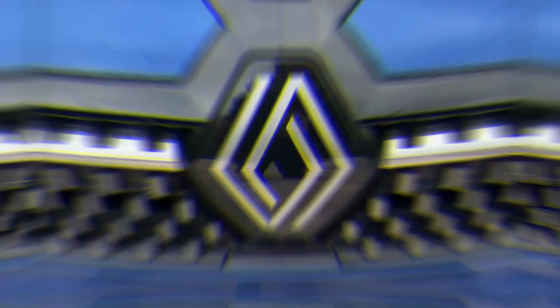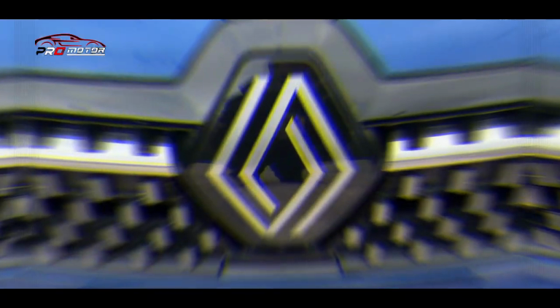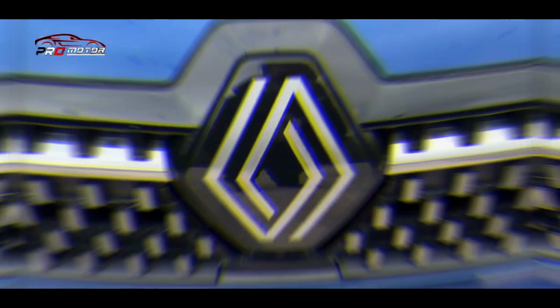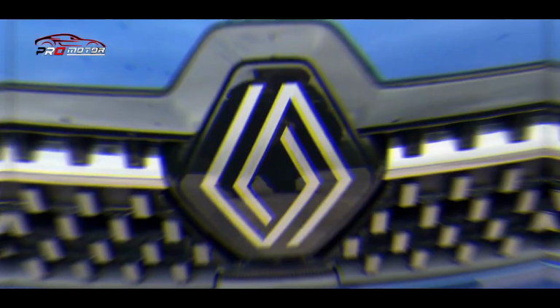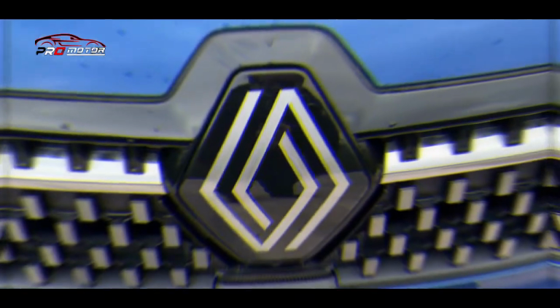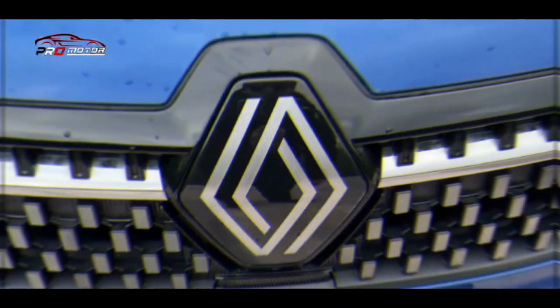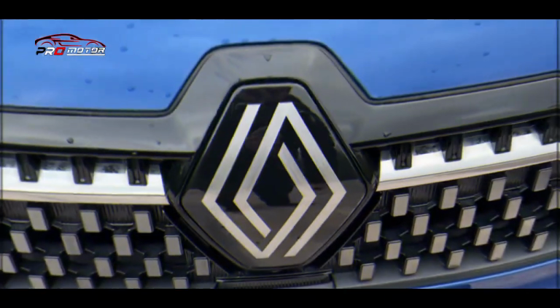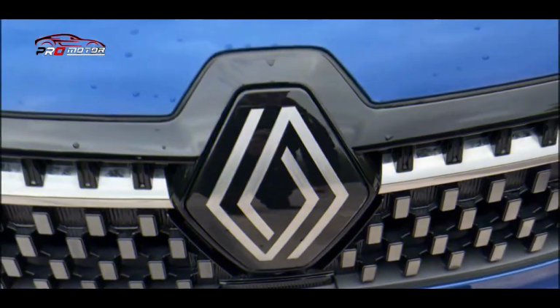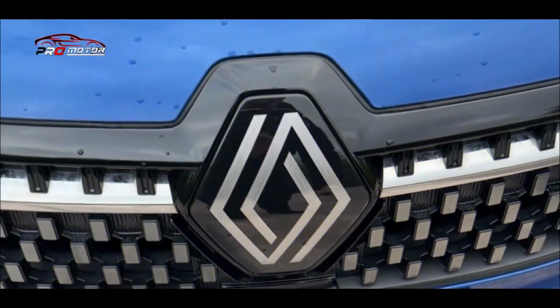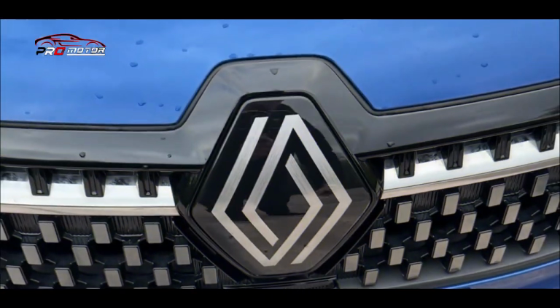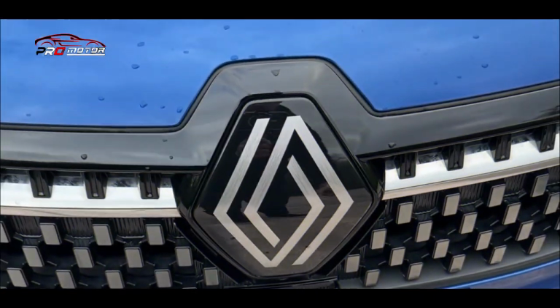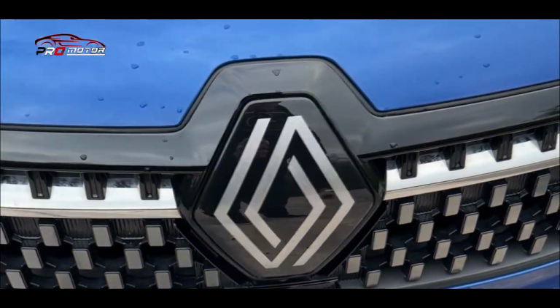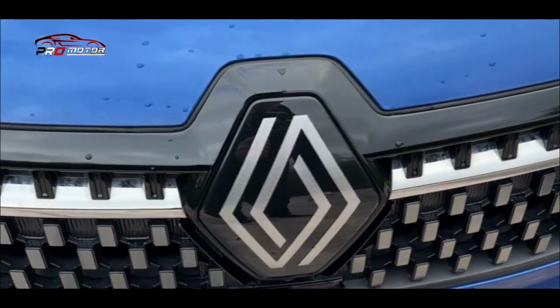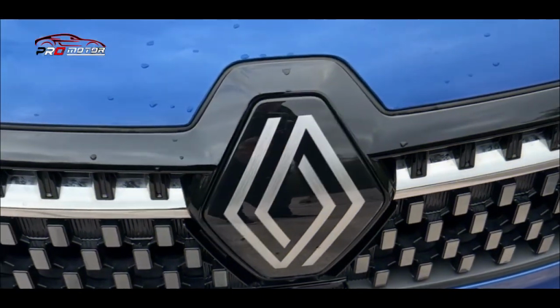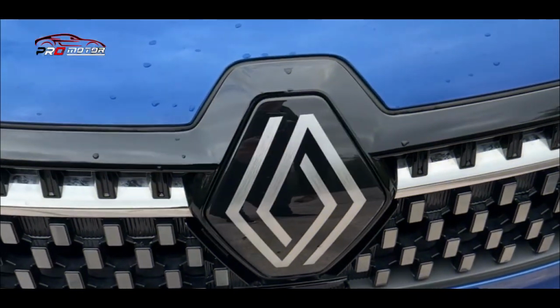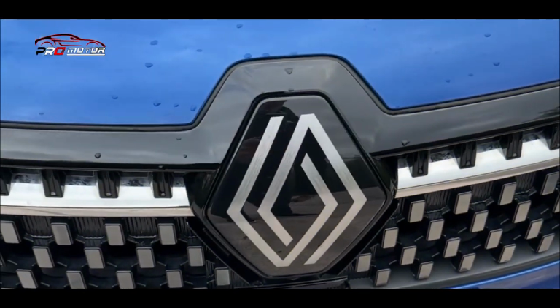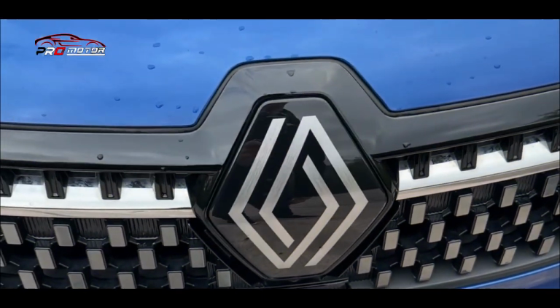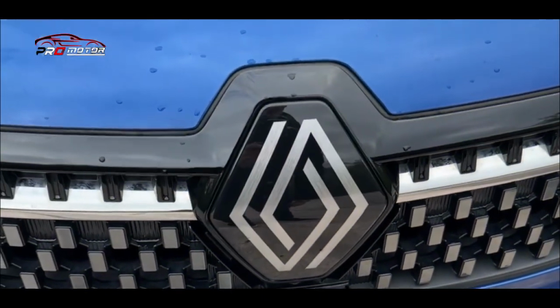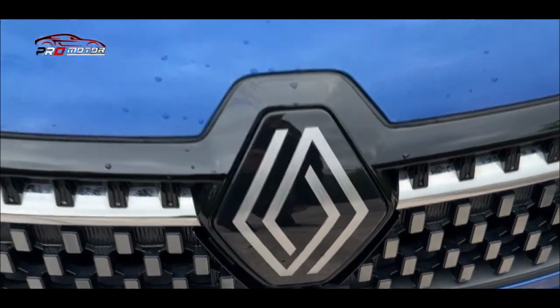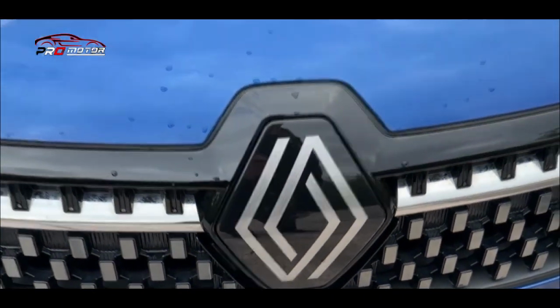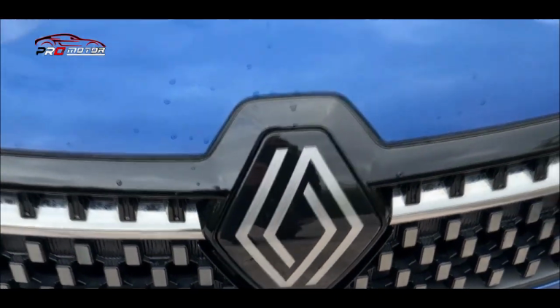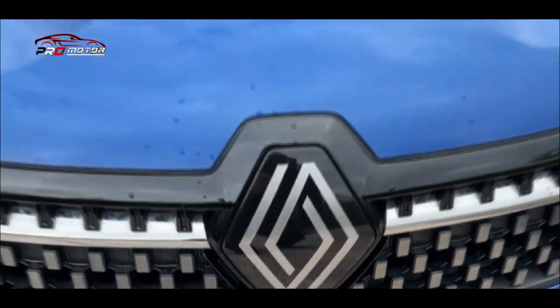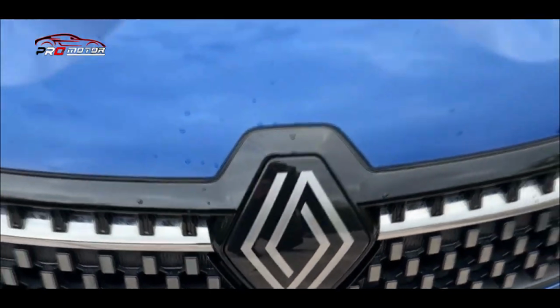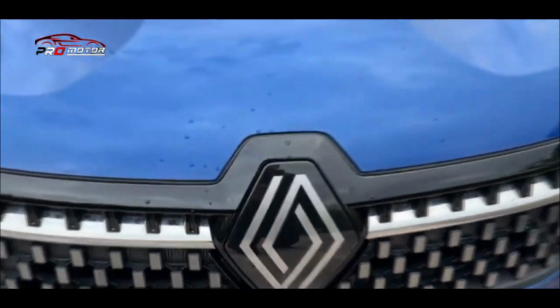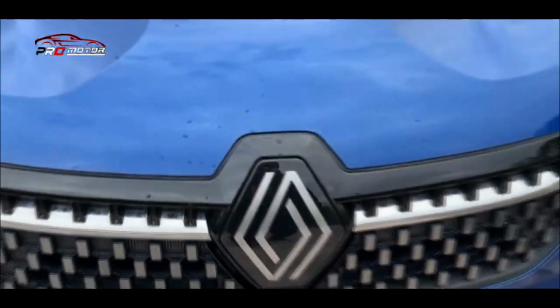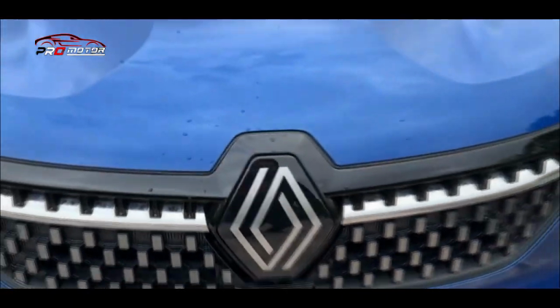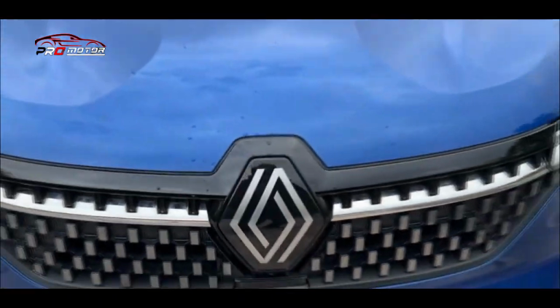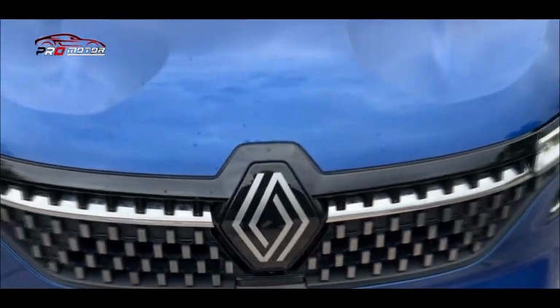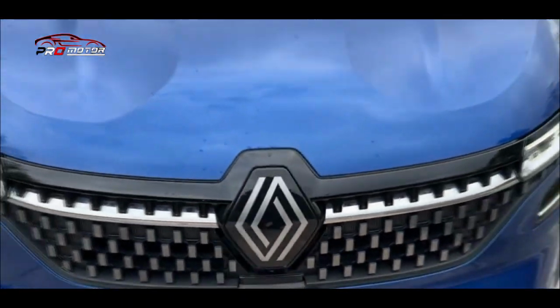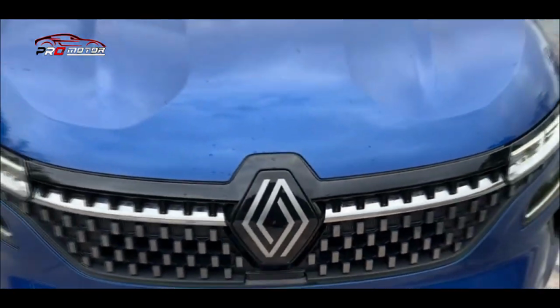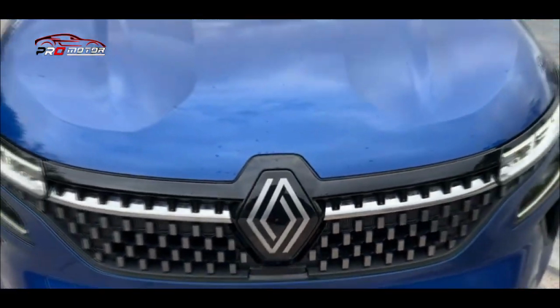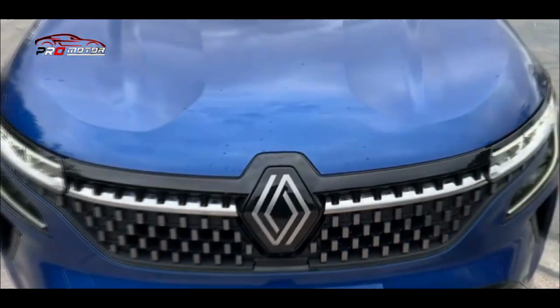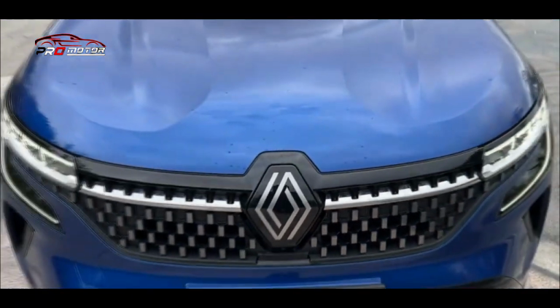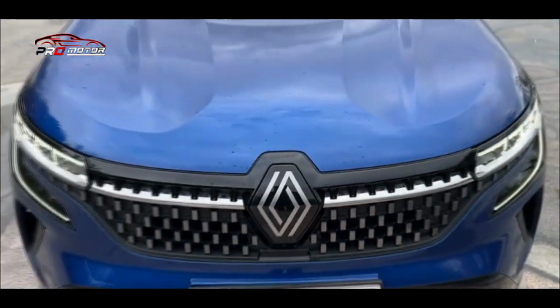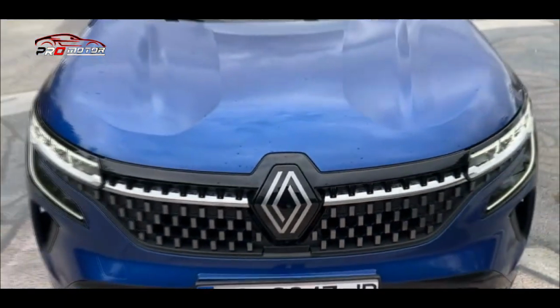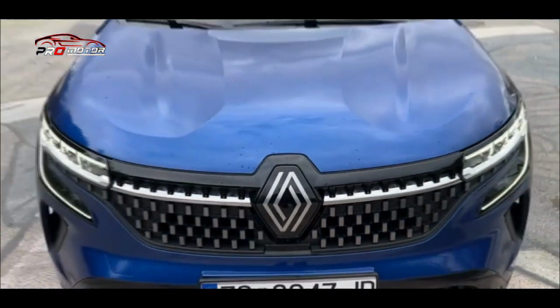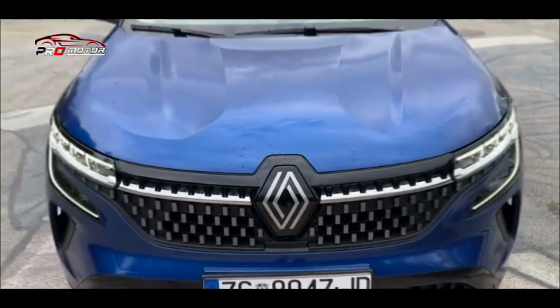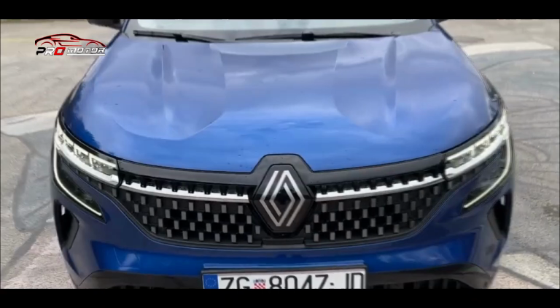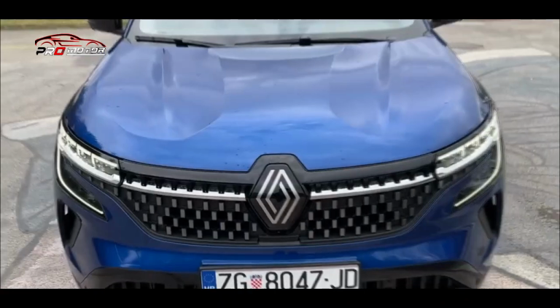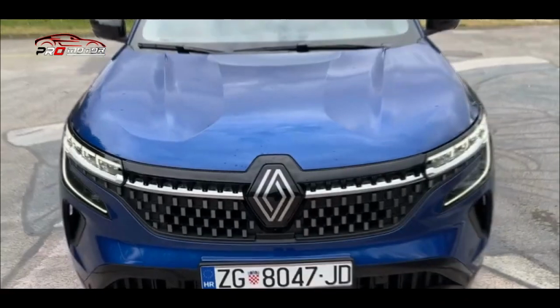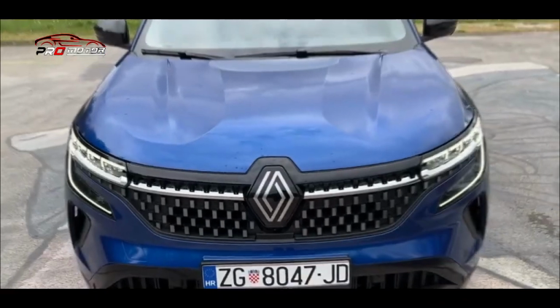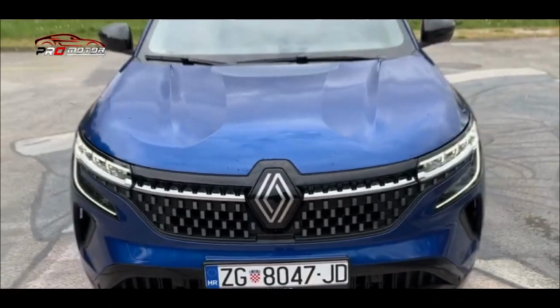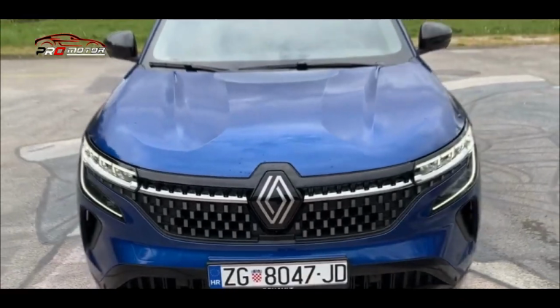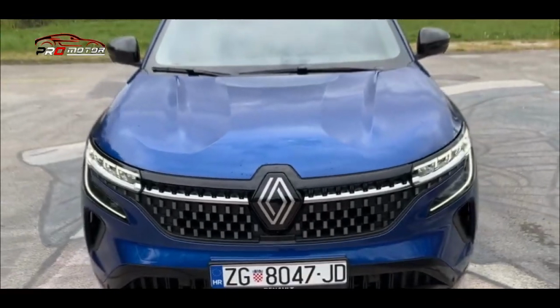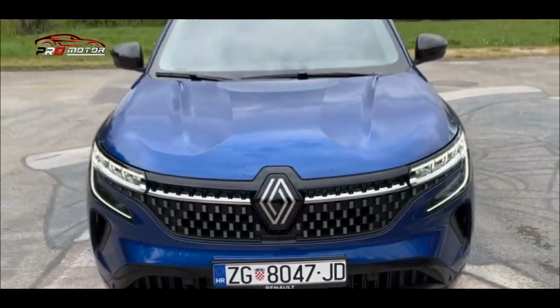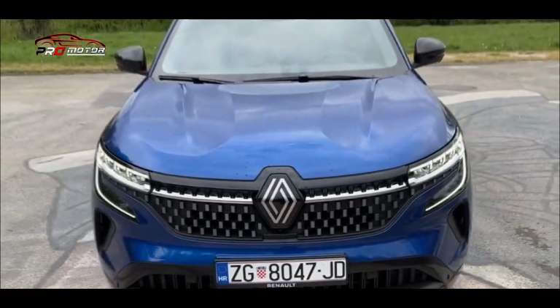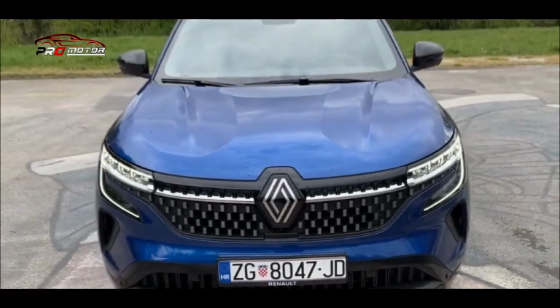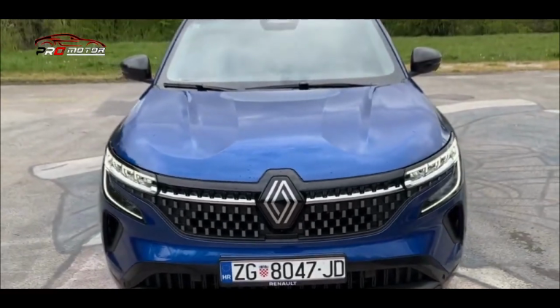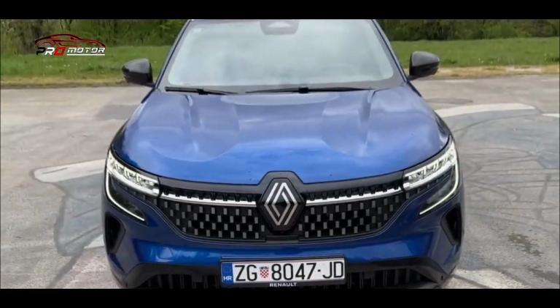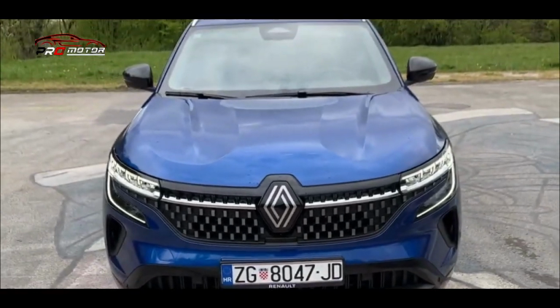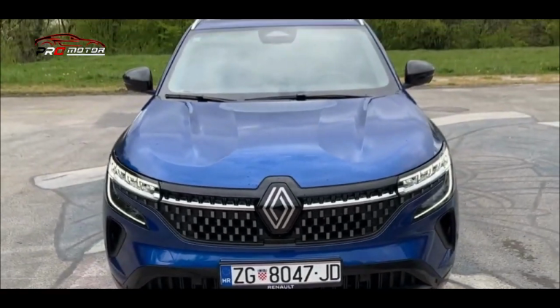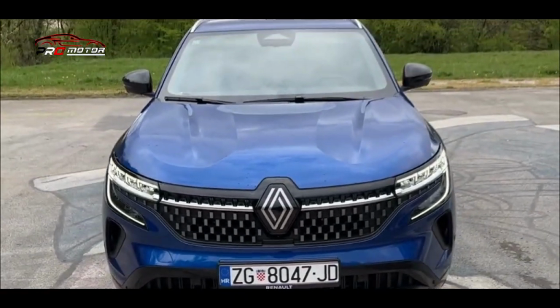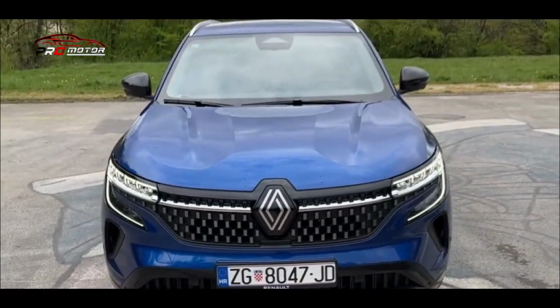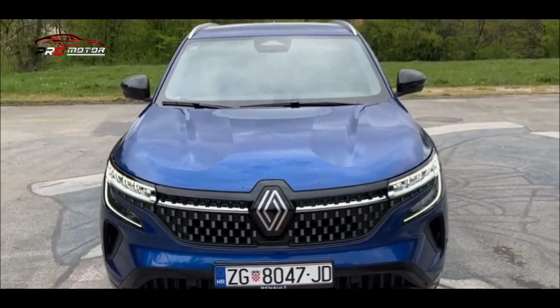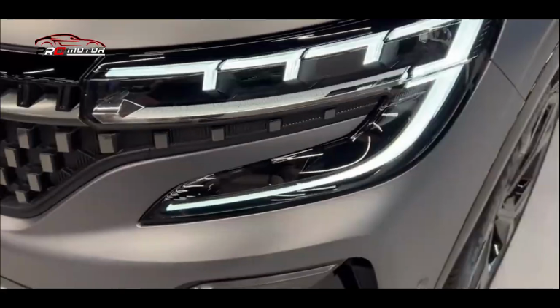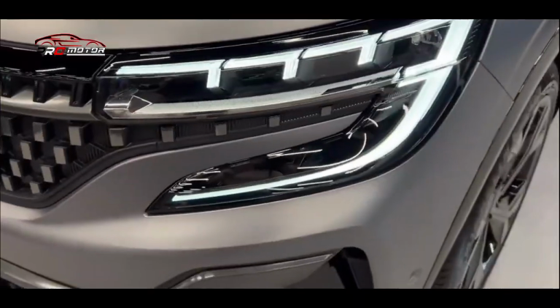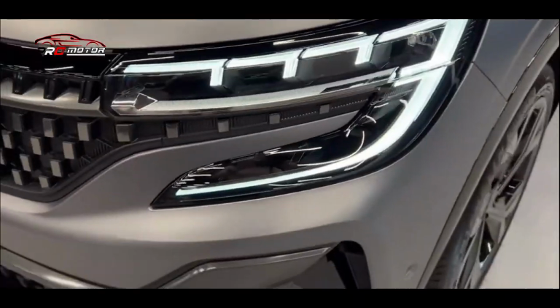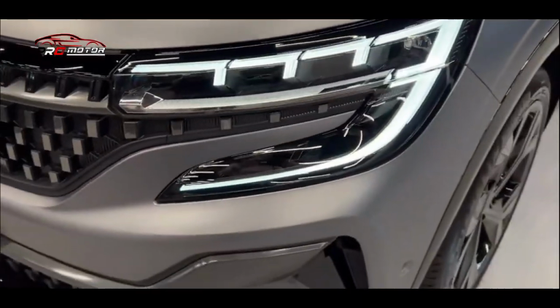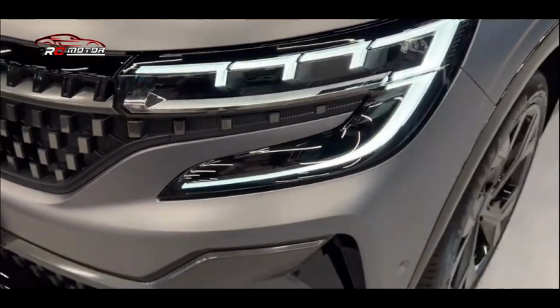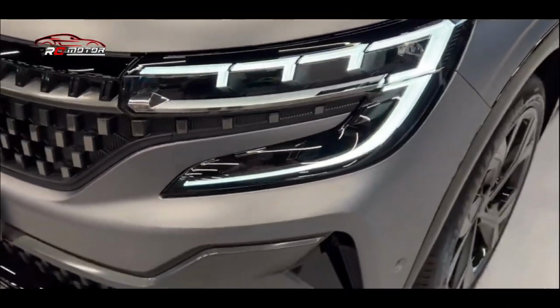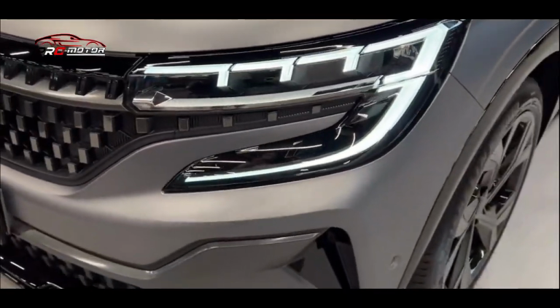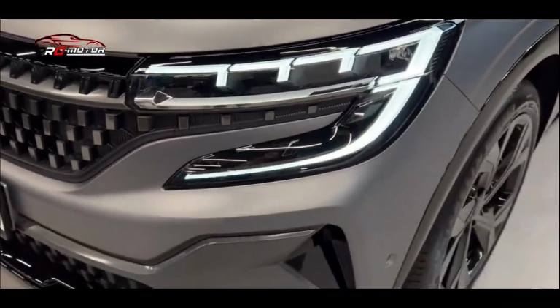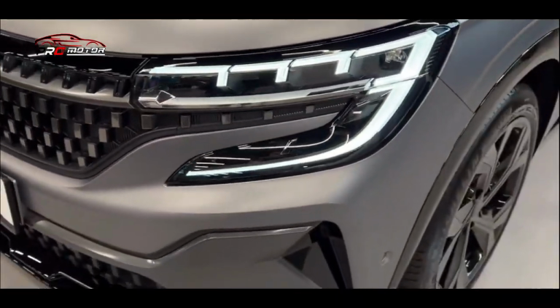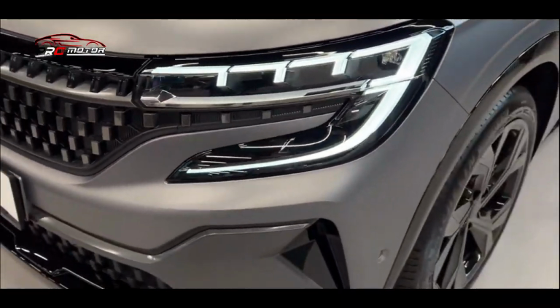Hello Sobat Promotor, kali ini Mimin akan bahas Renault Austral debut 200 HP 4W steering minus diesel.